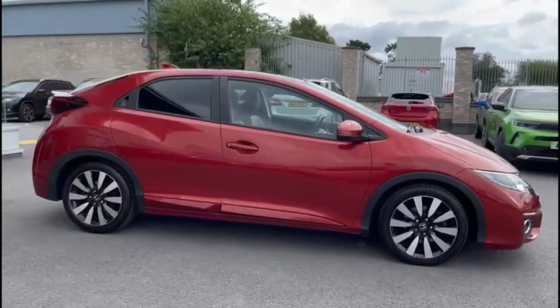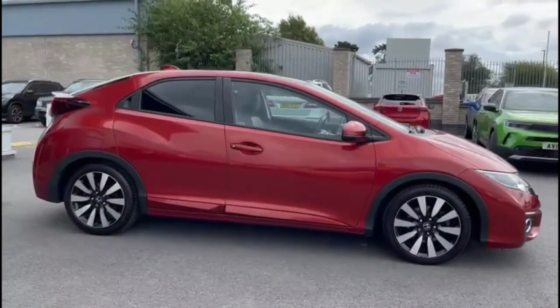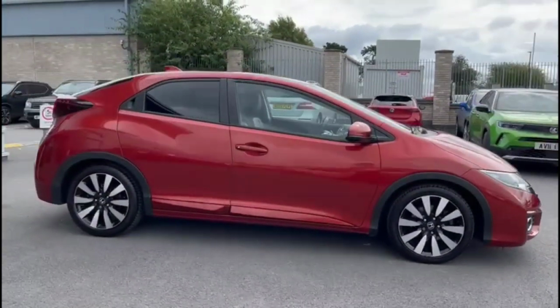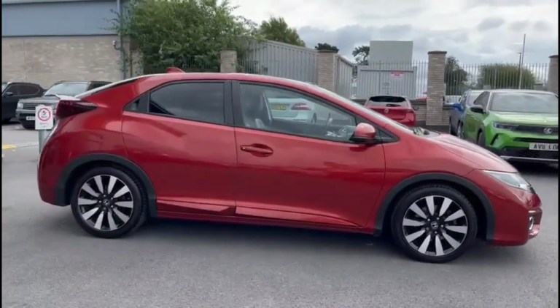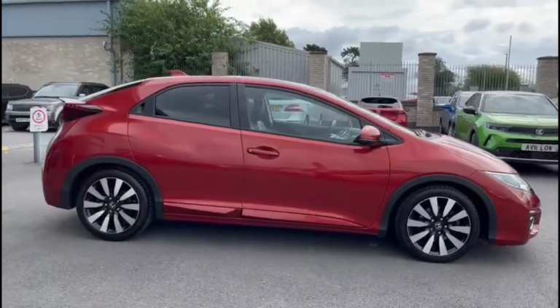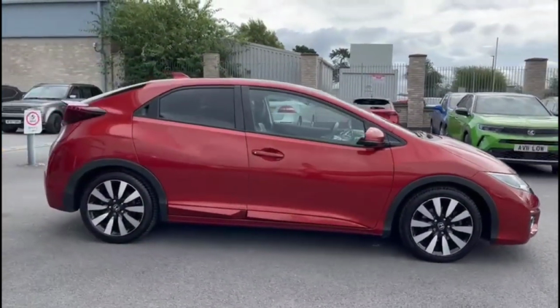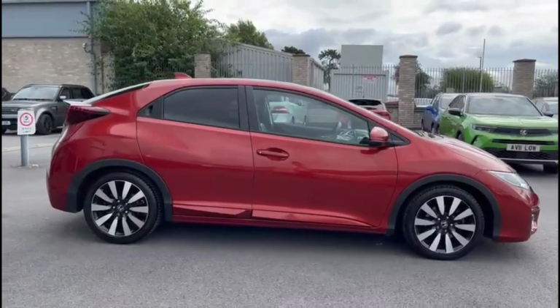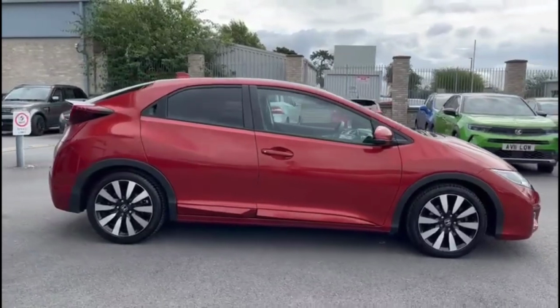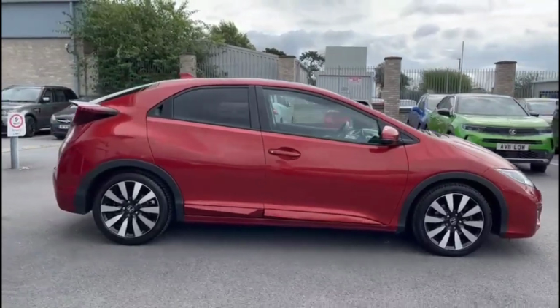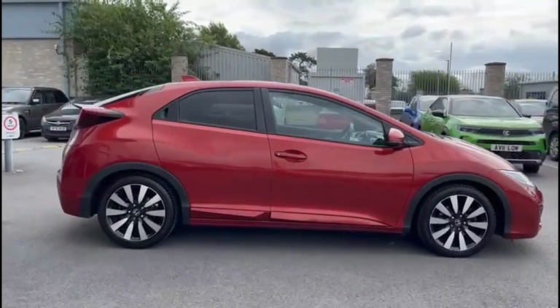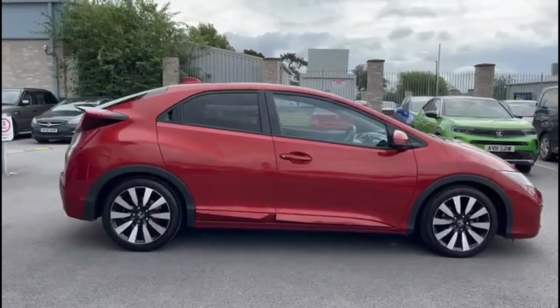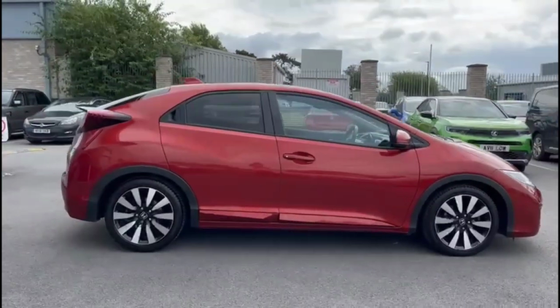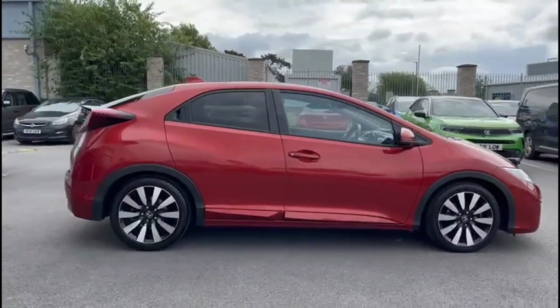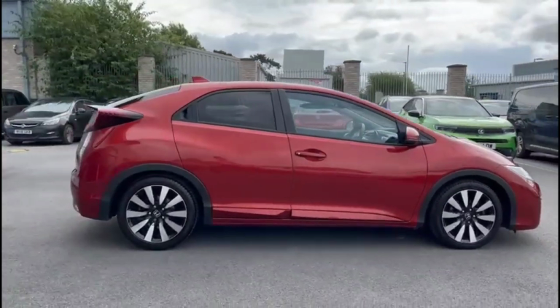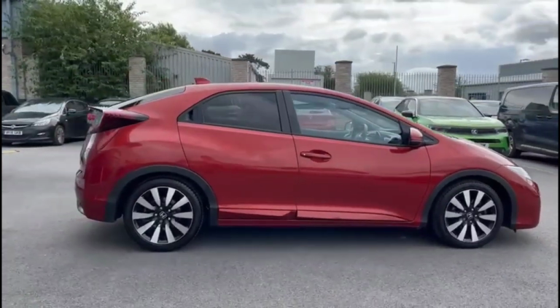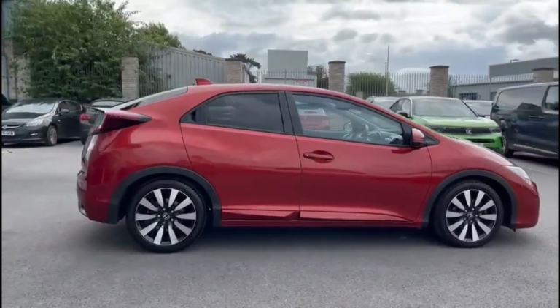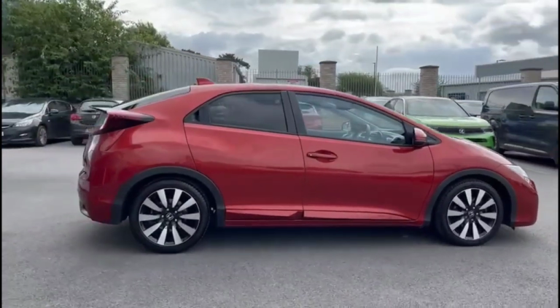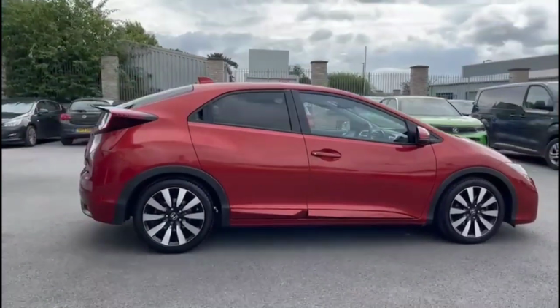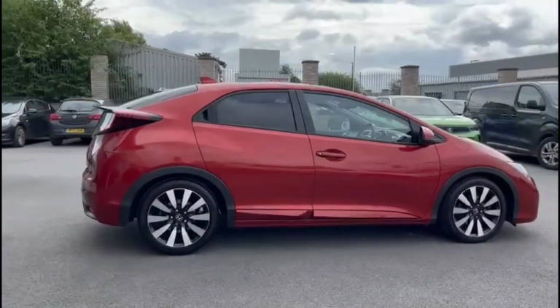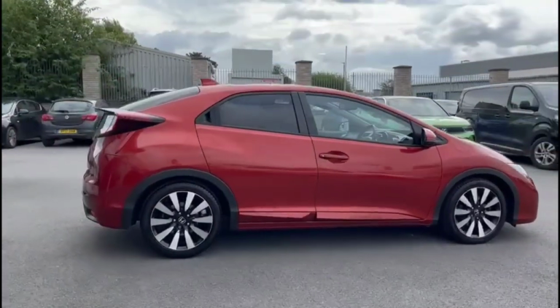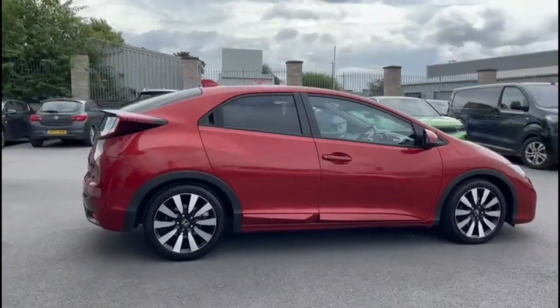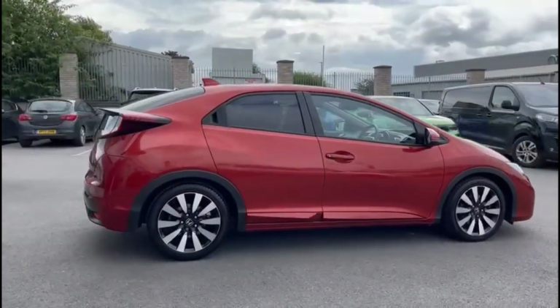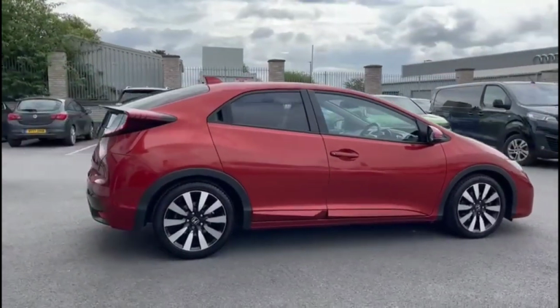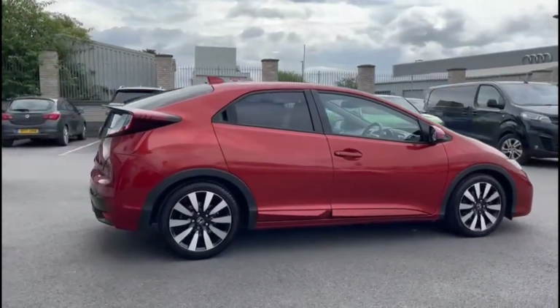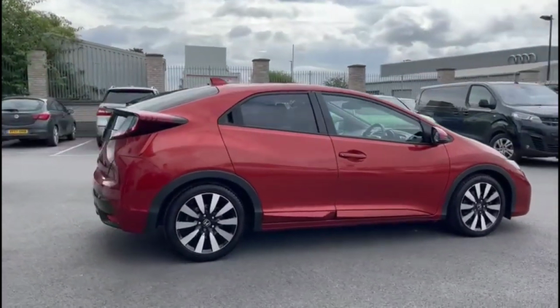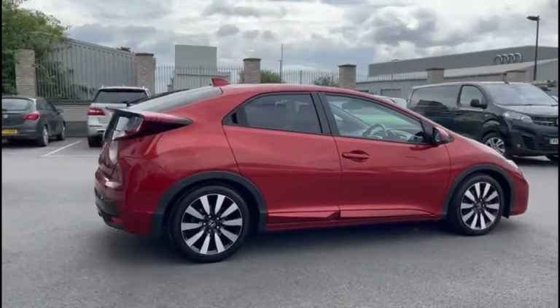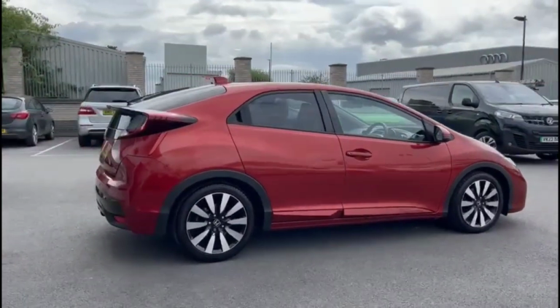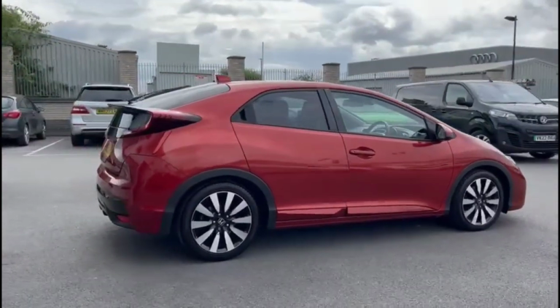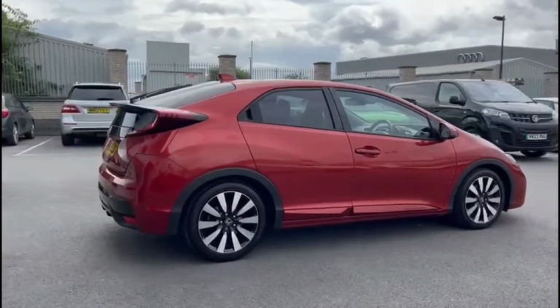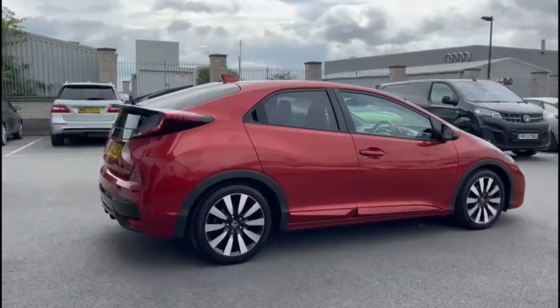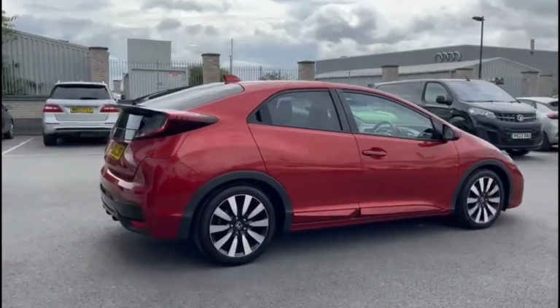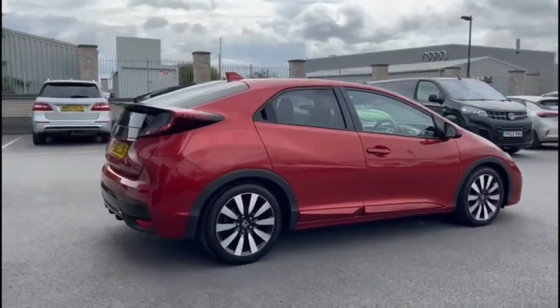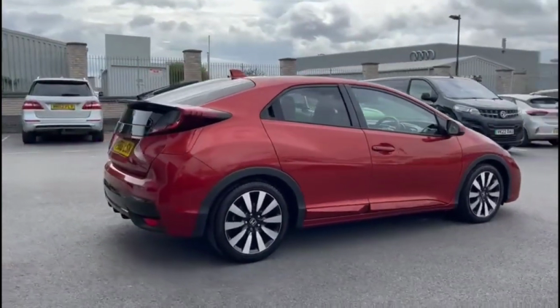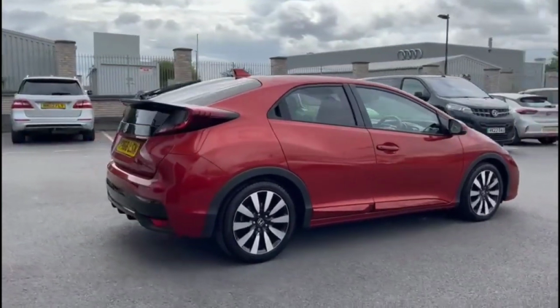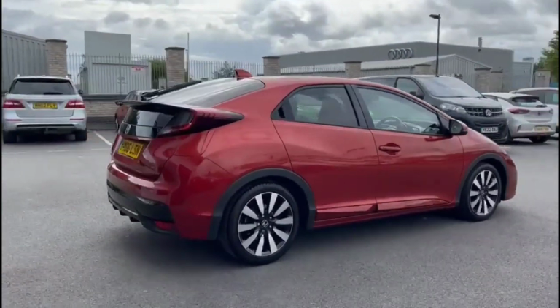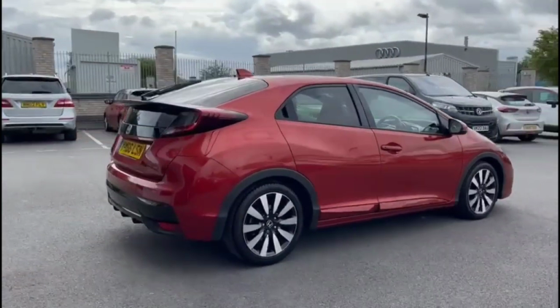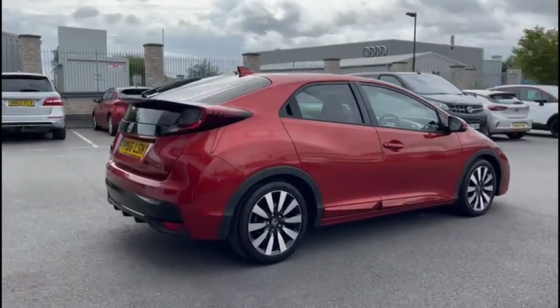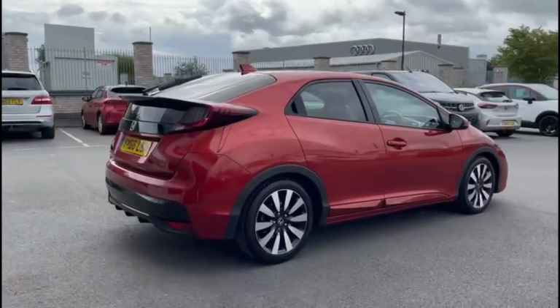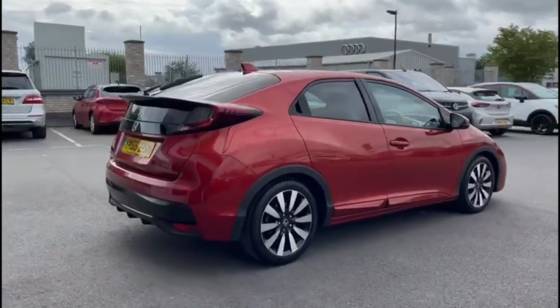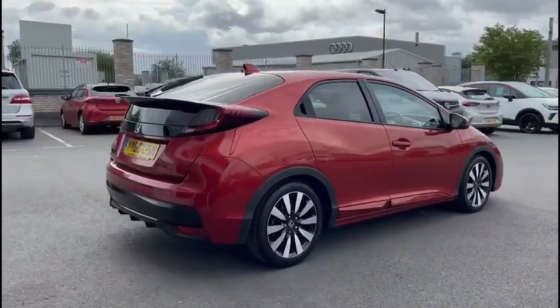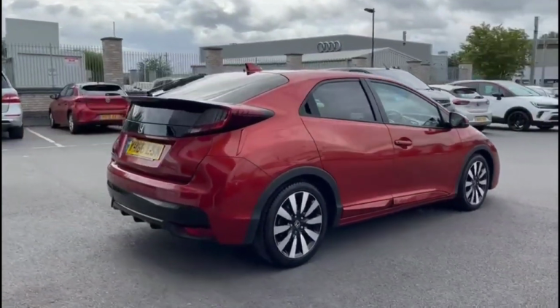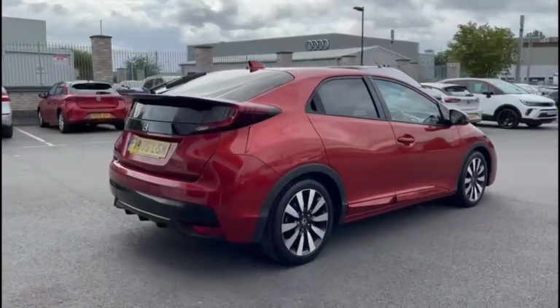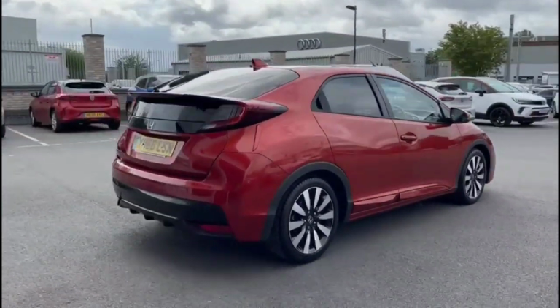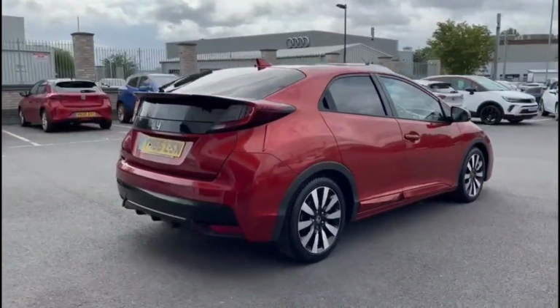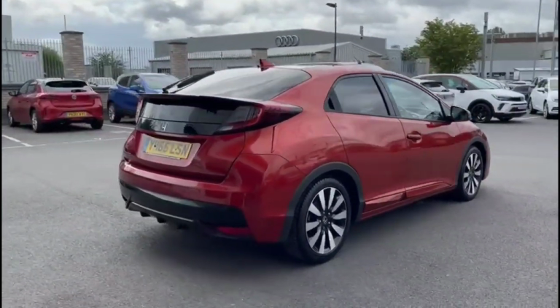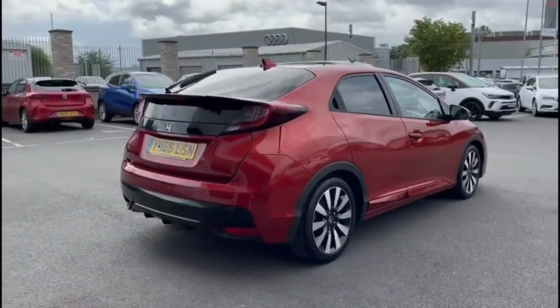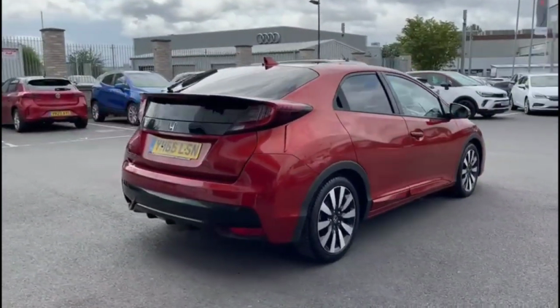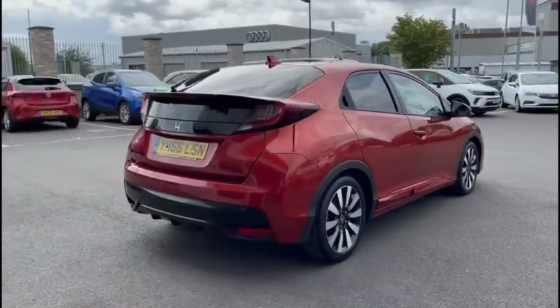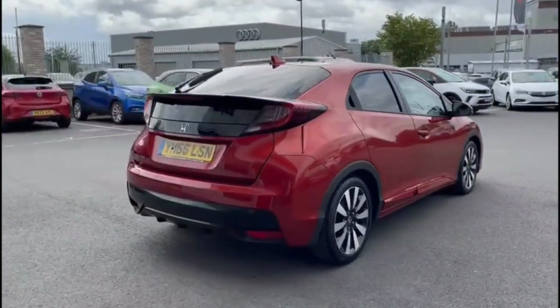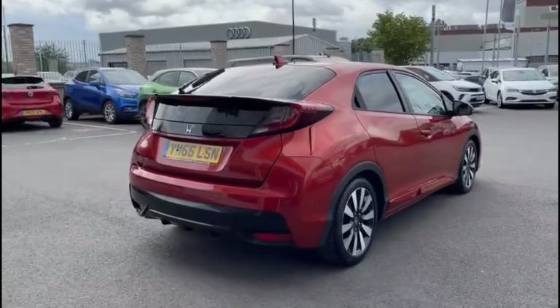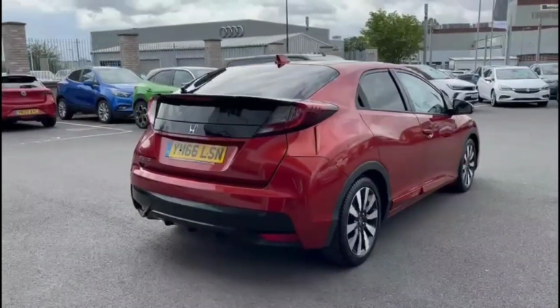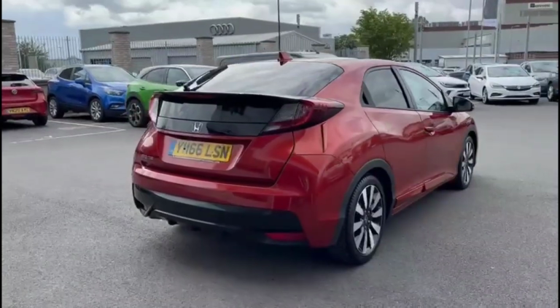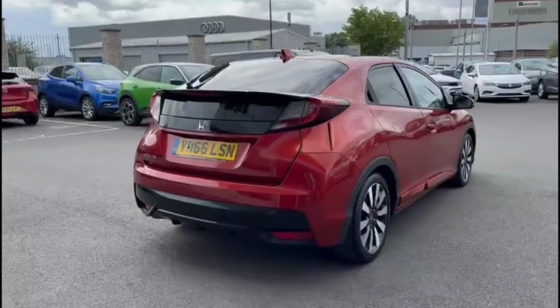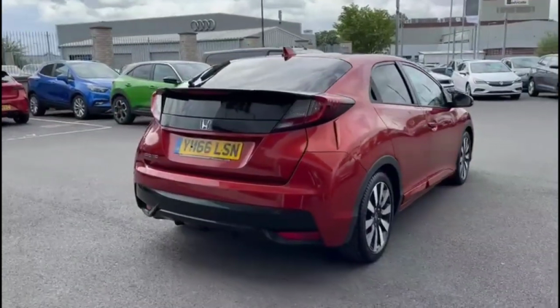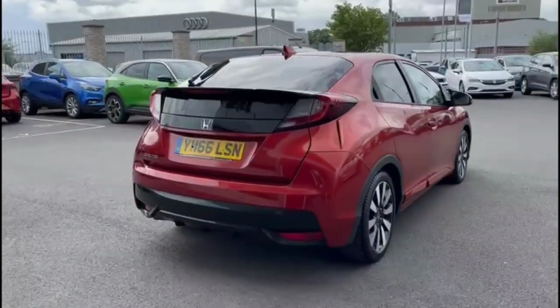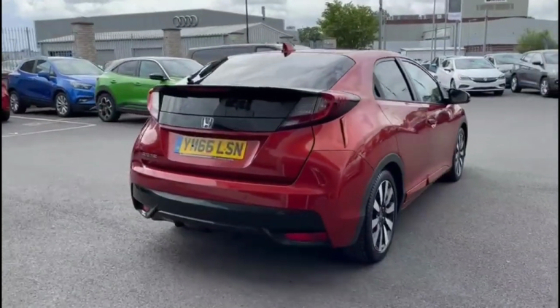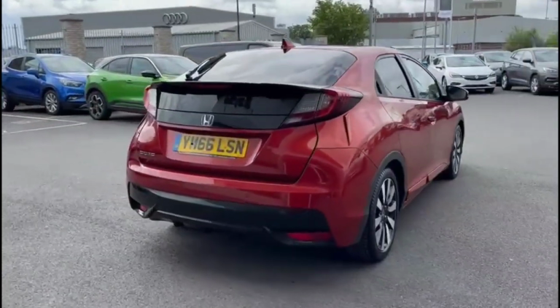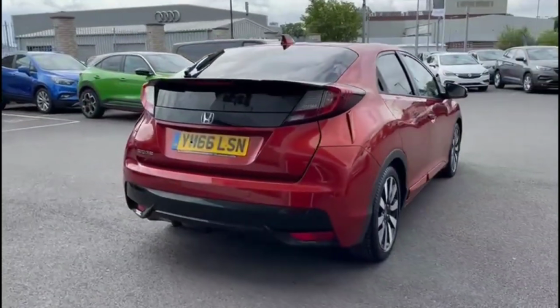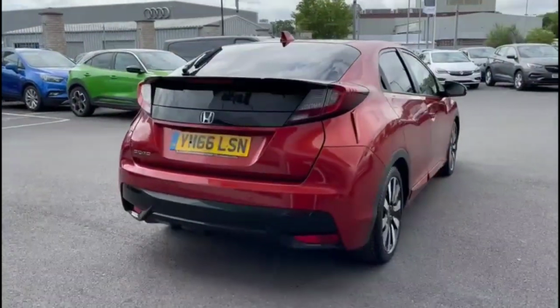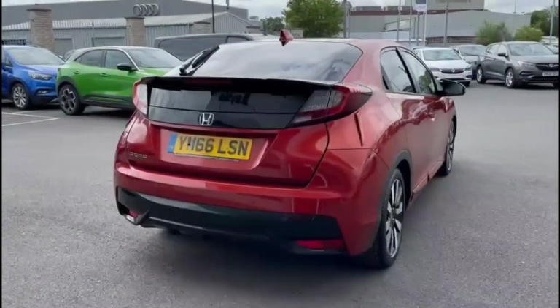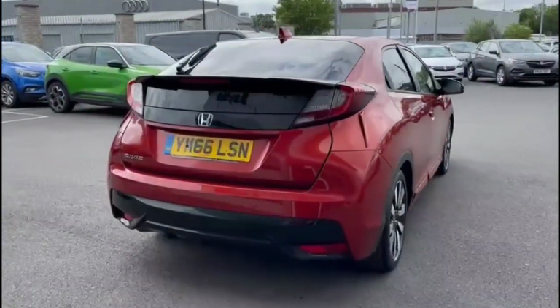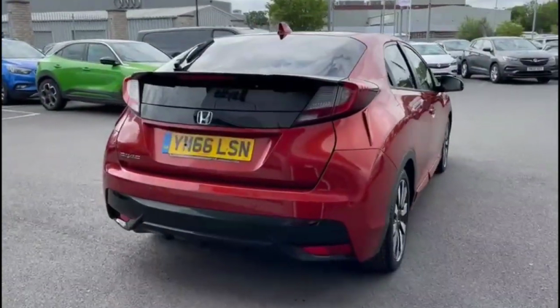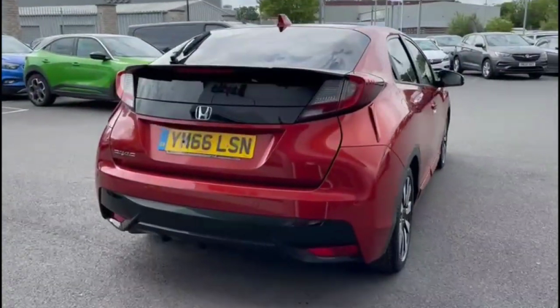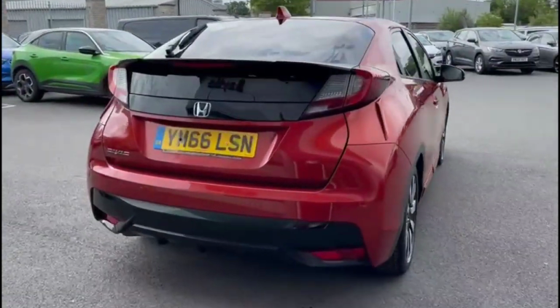It comes with many features including rear privacy glass, high level LED brake light, and parking sensors with reversing camera.